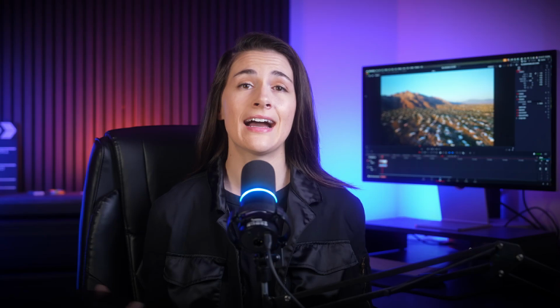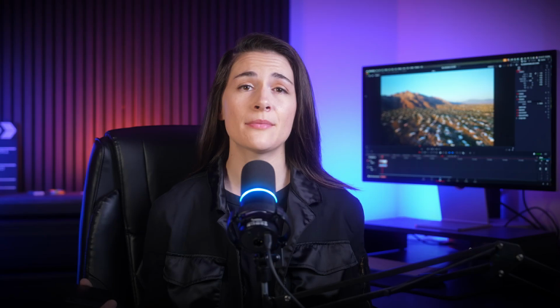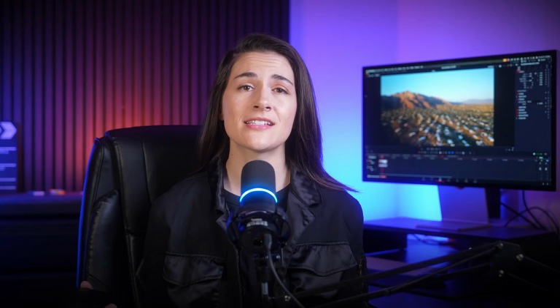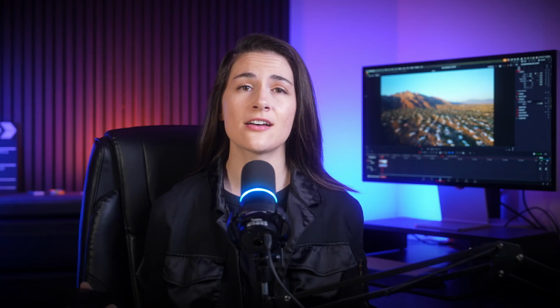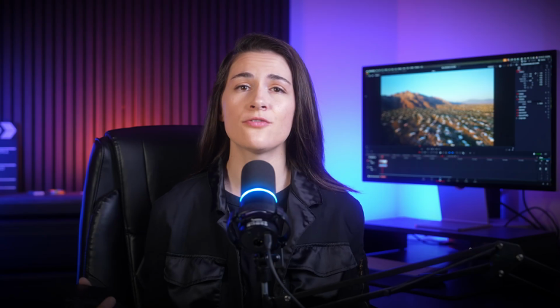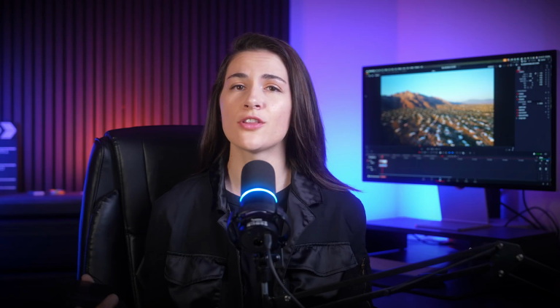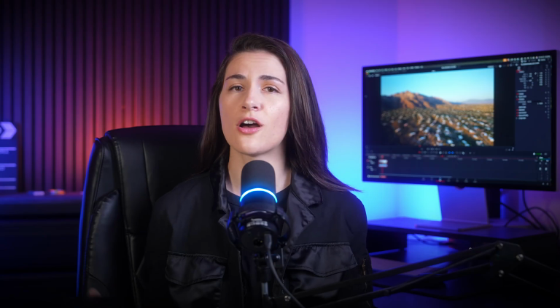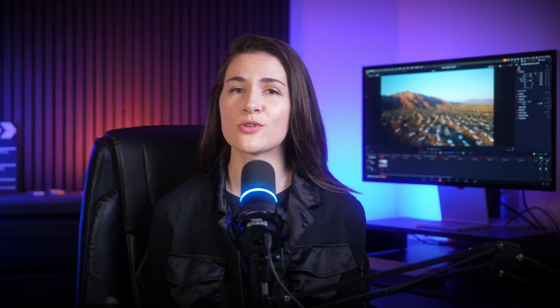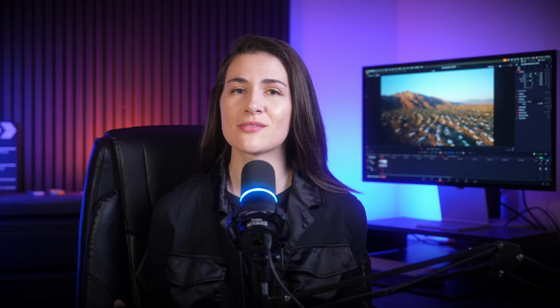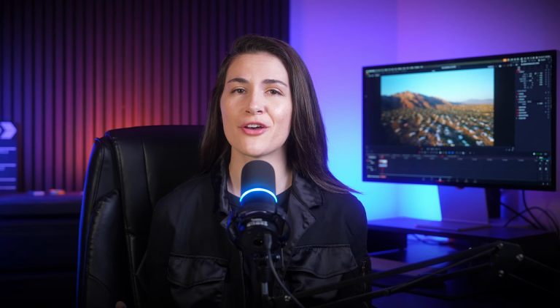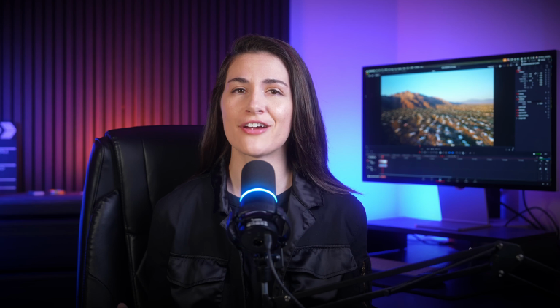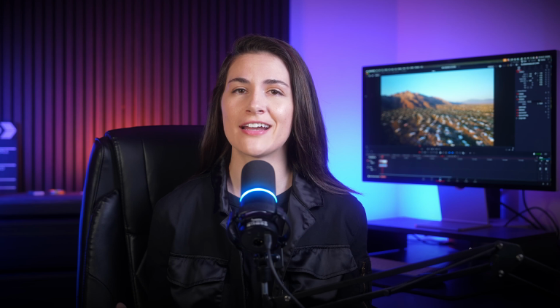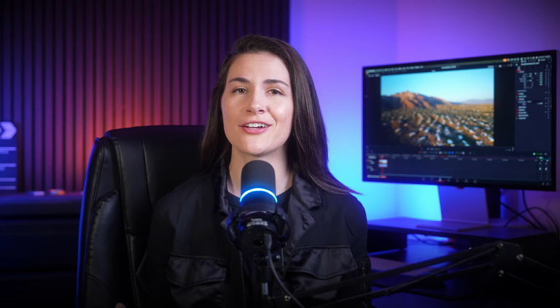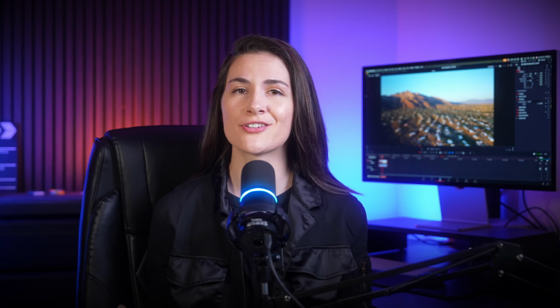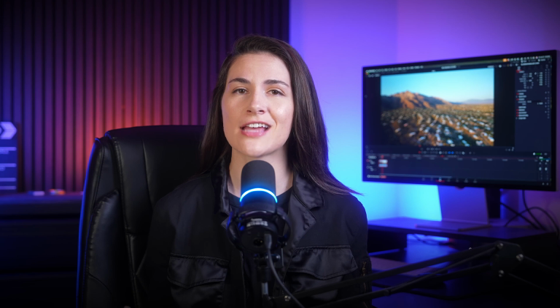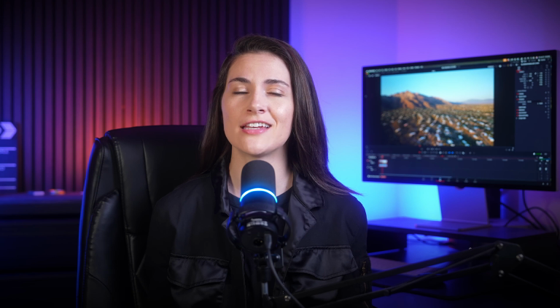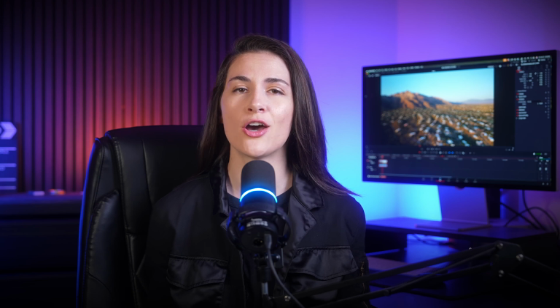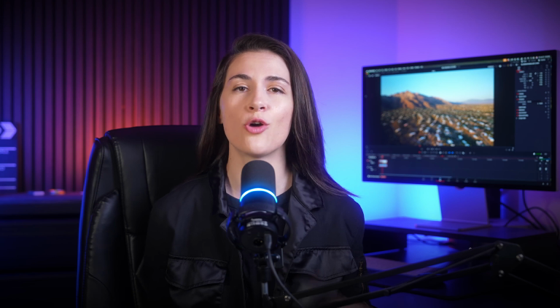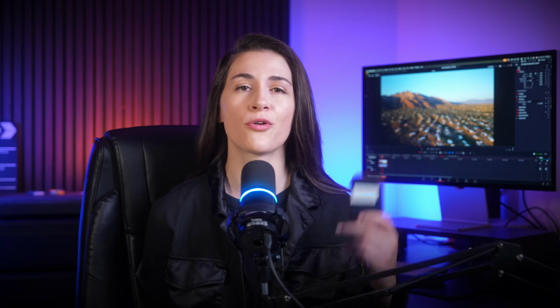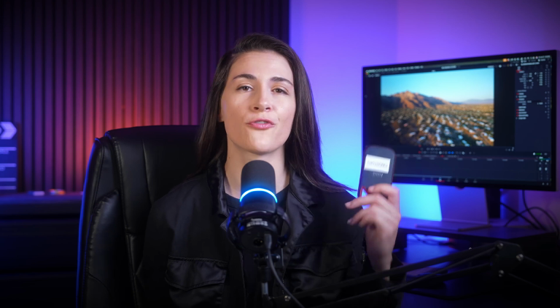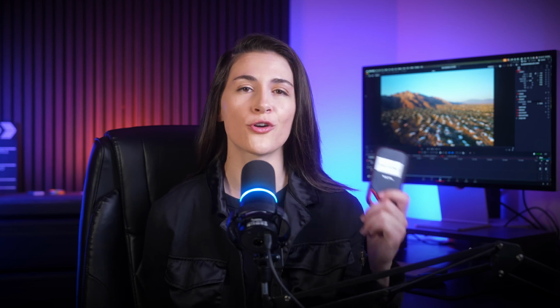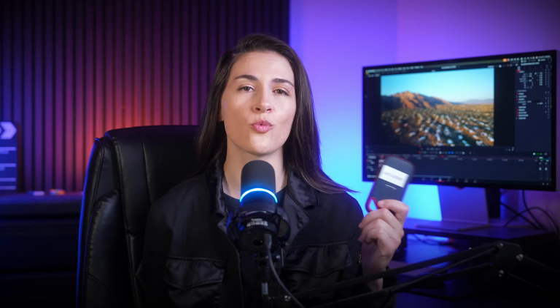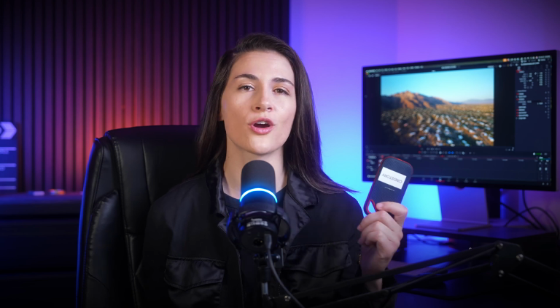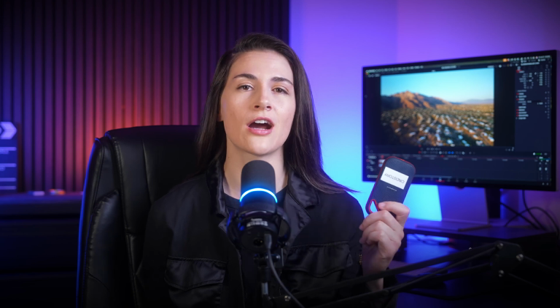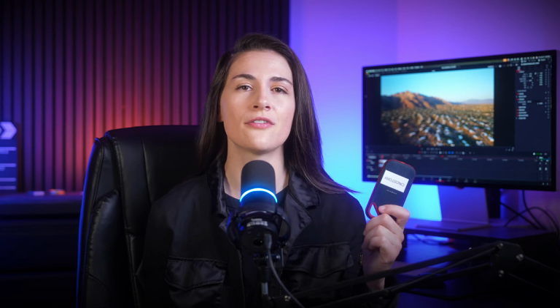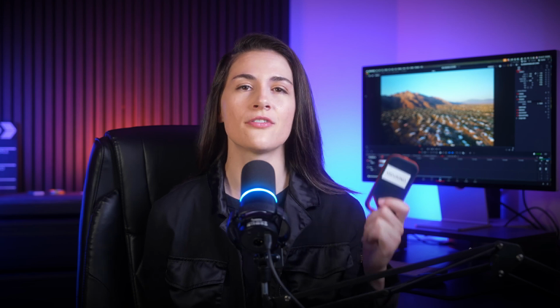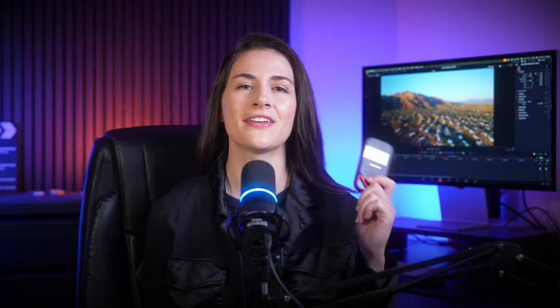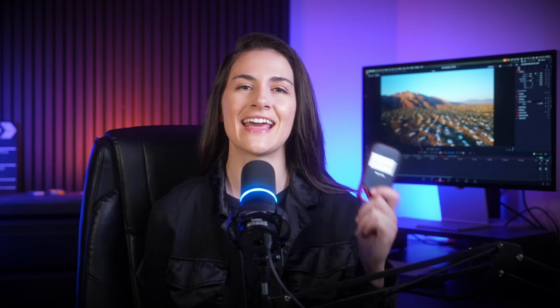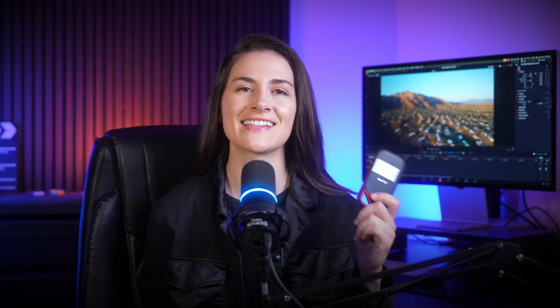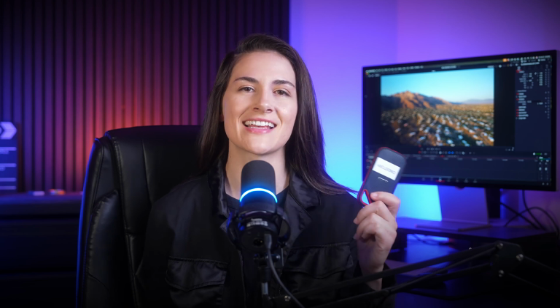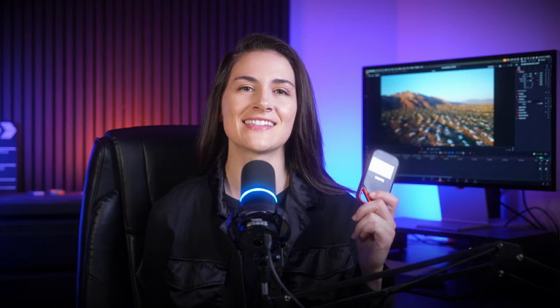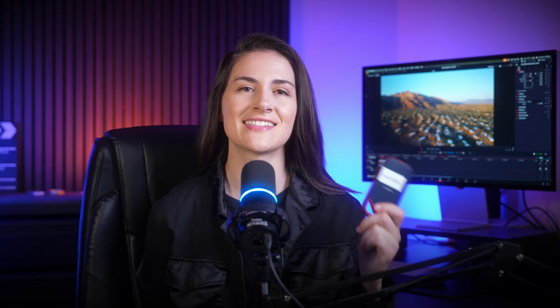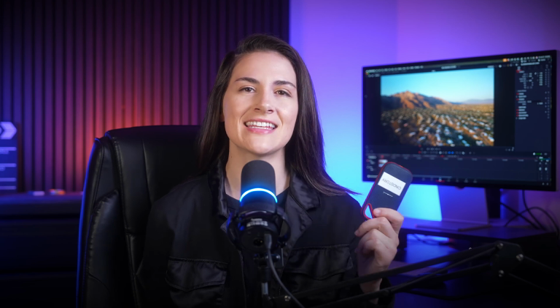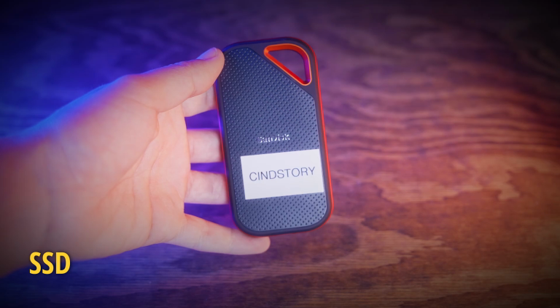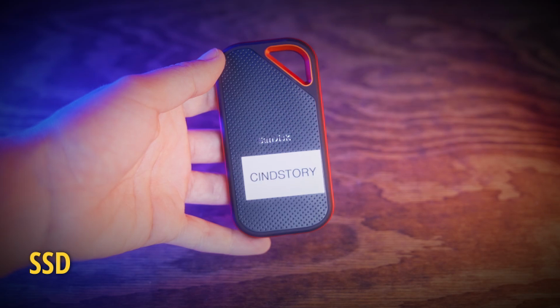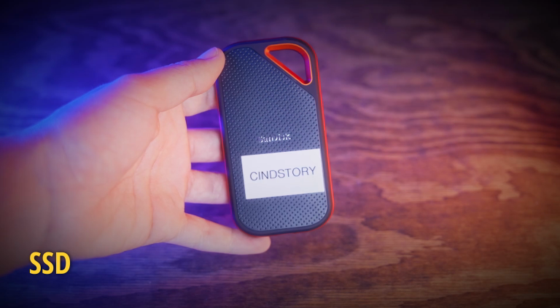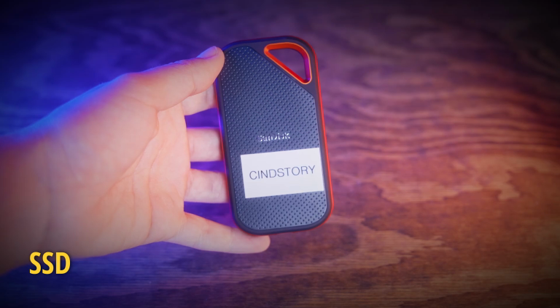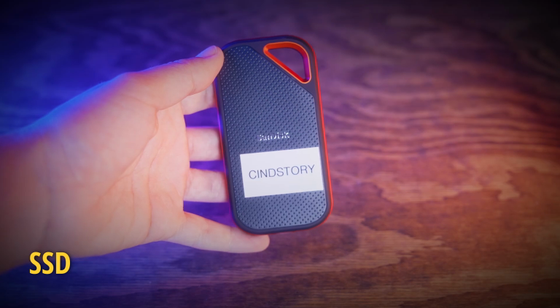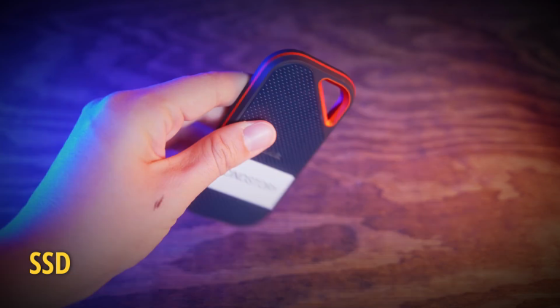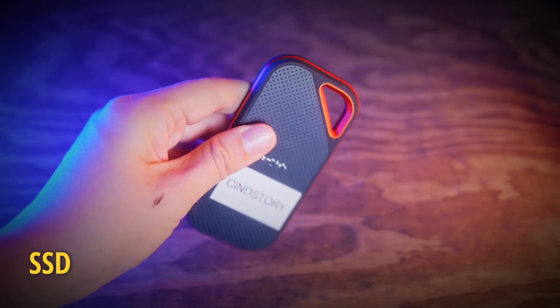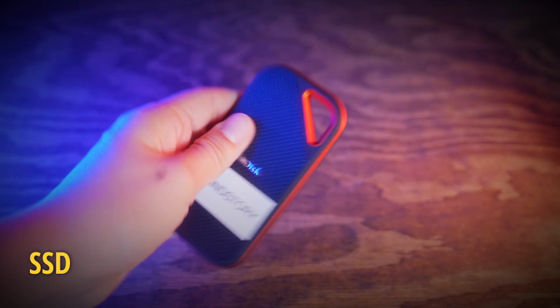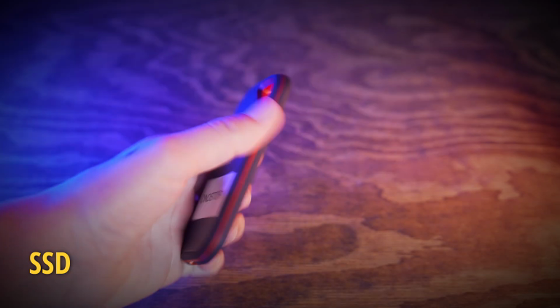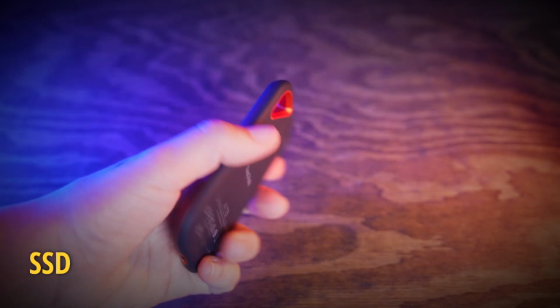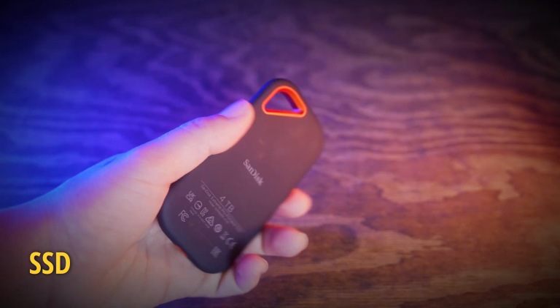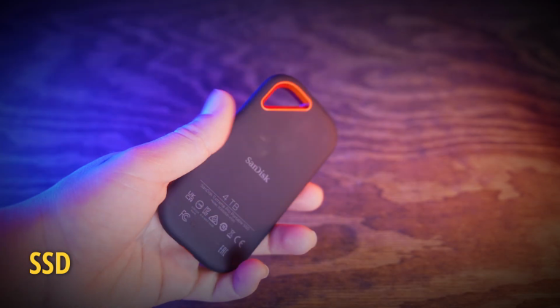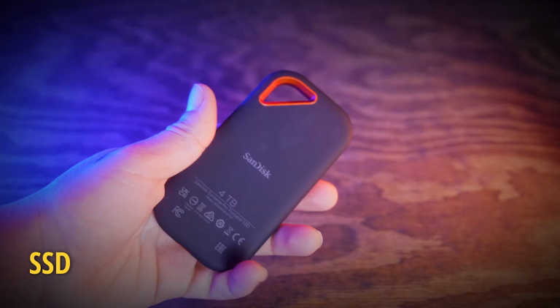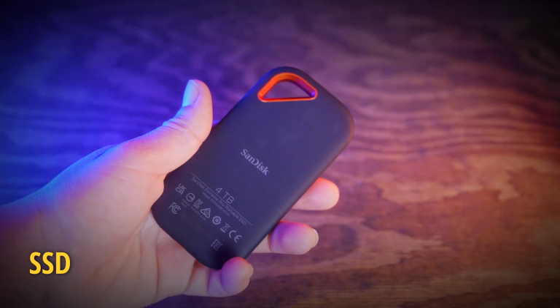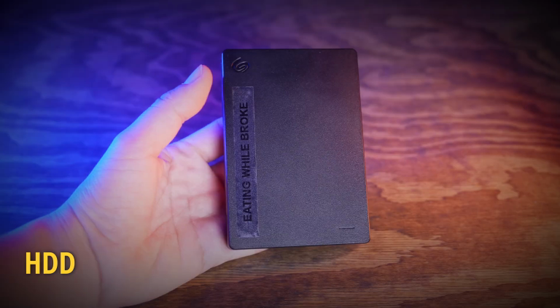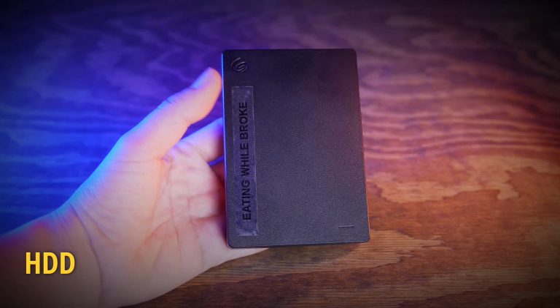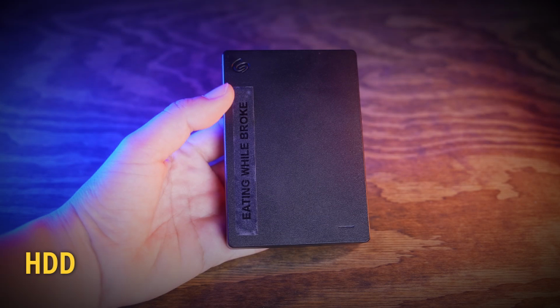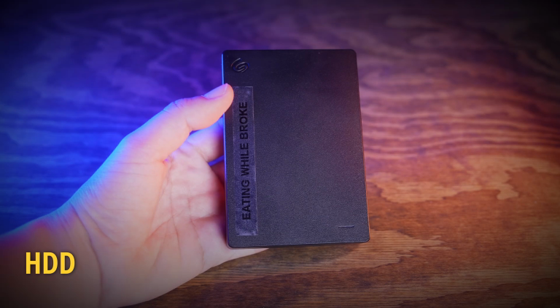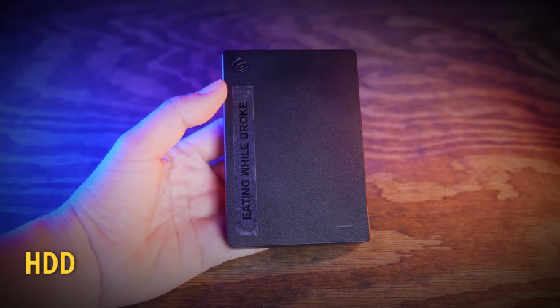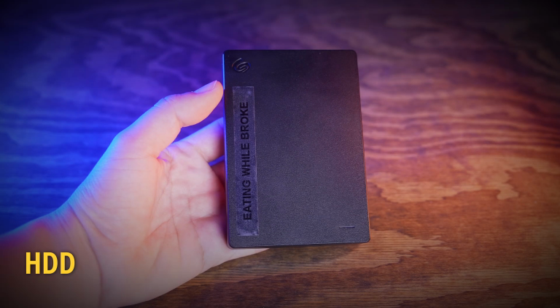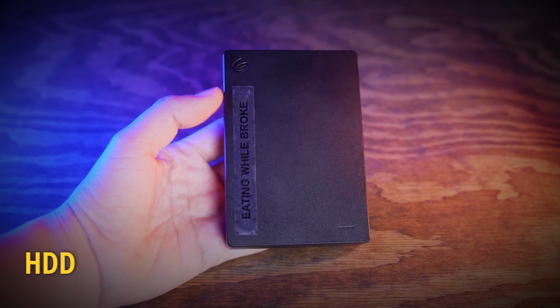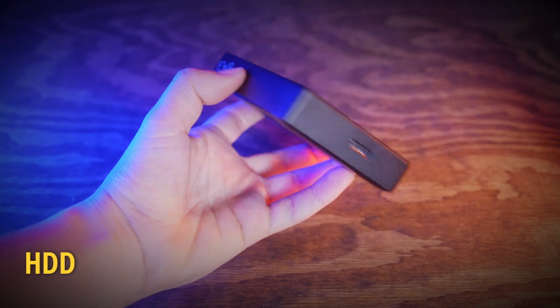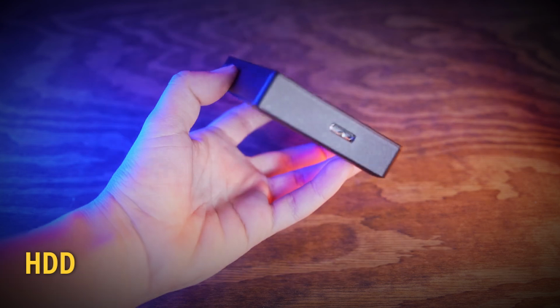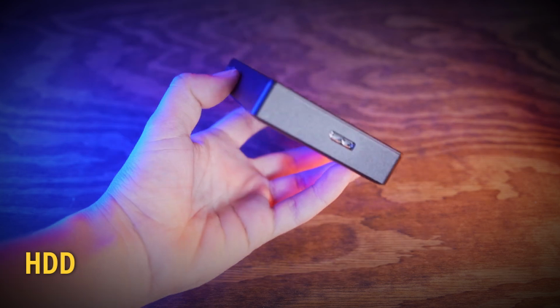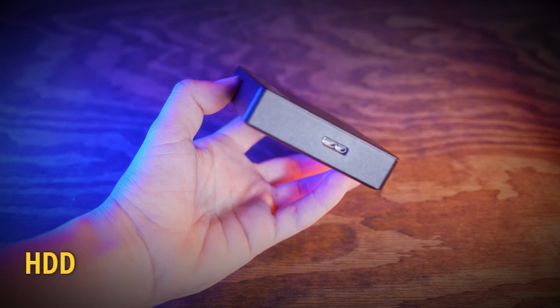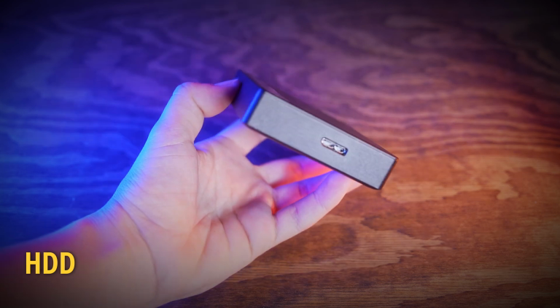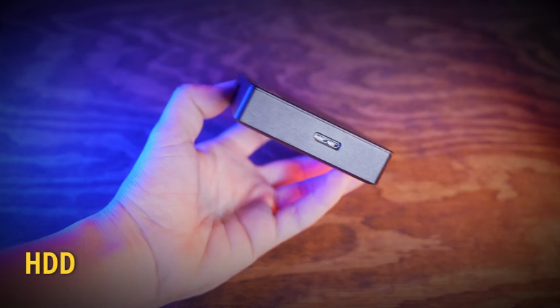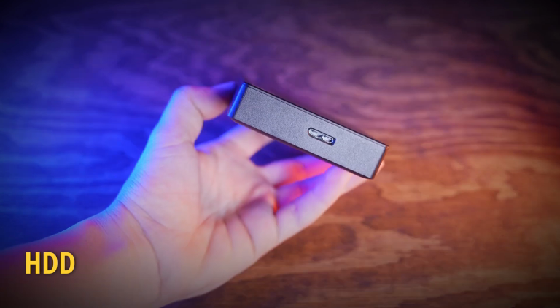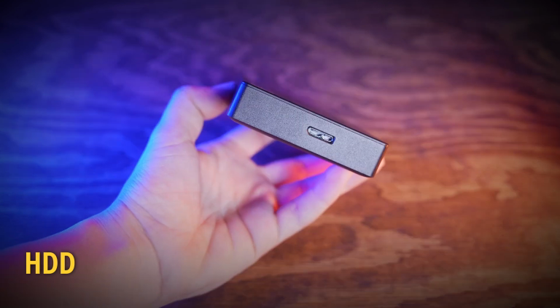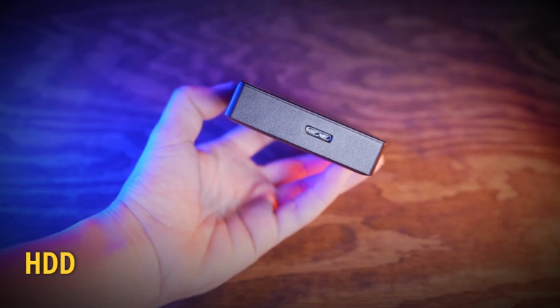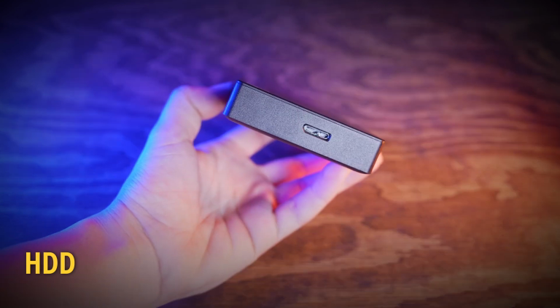I myself, along with some other editors I know, prefer to work off of an SSD and then use the HDD as the backup for footage and assets.